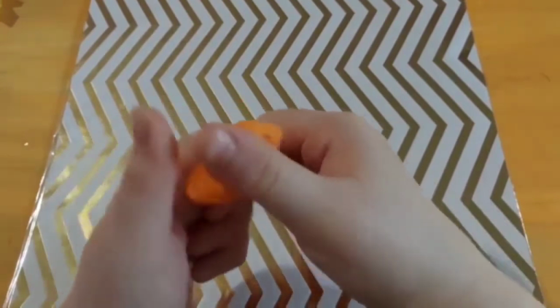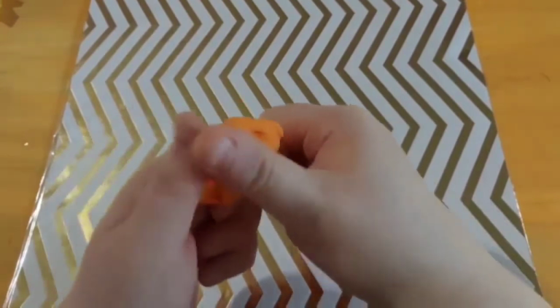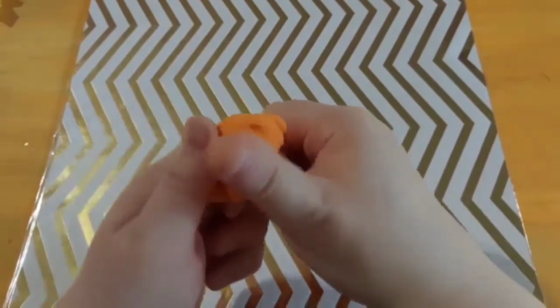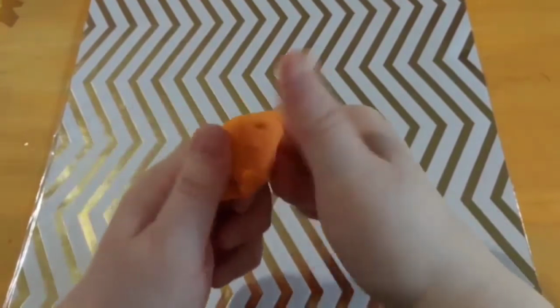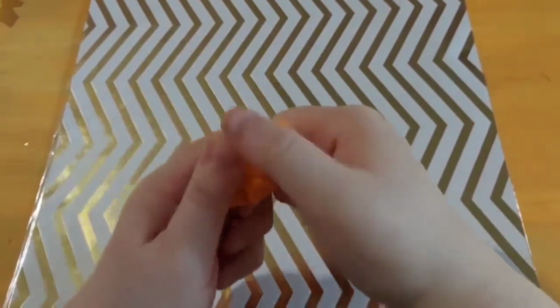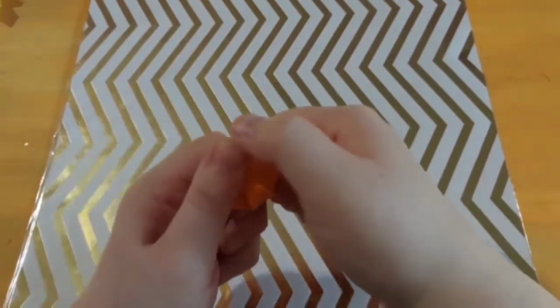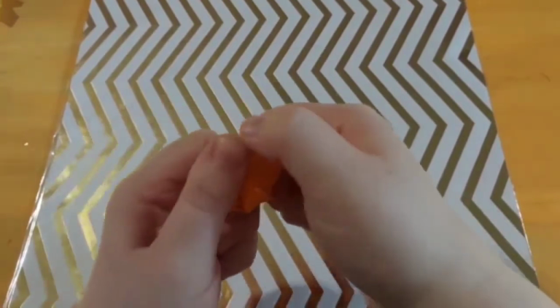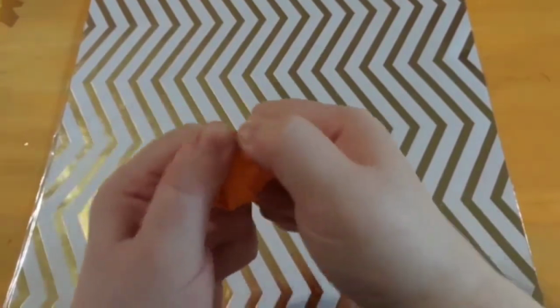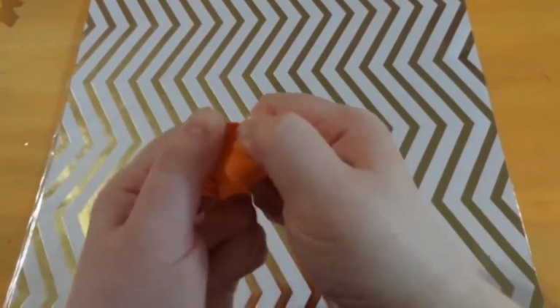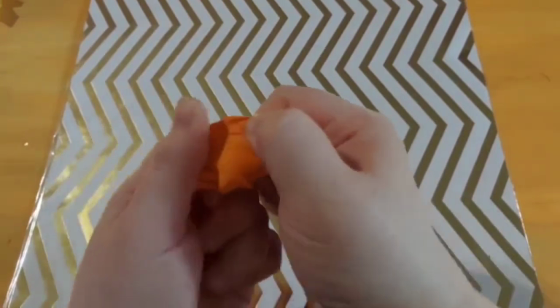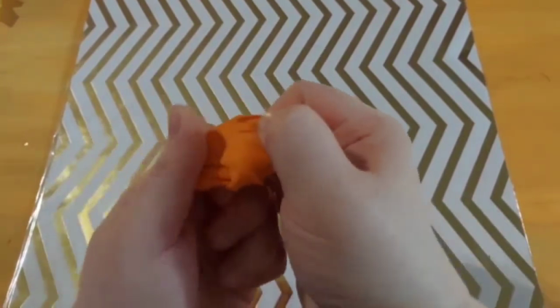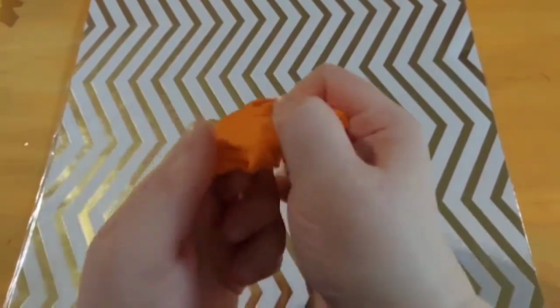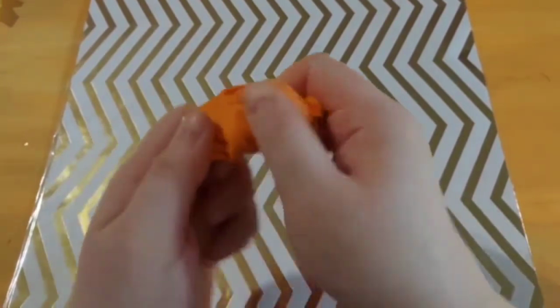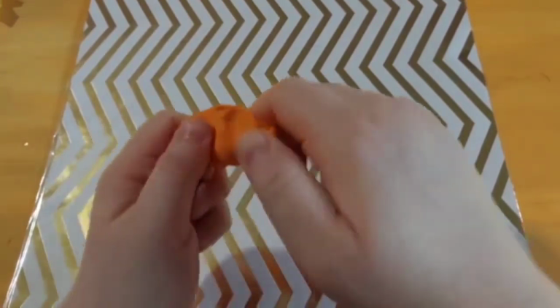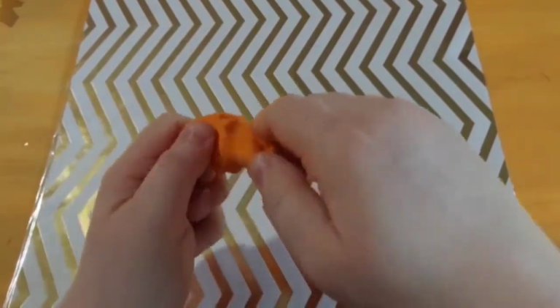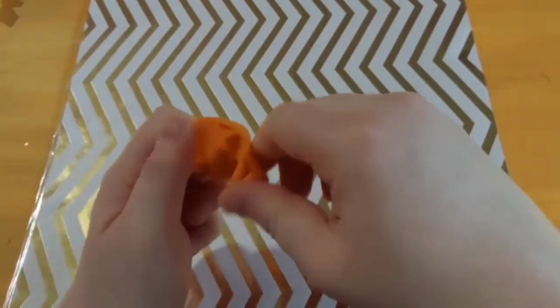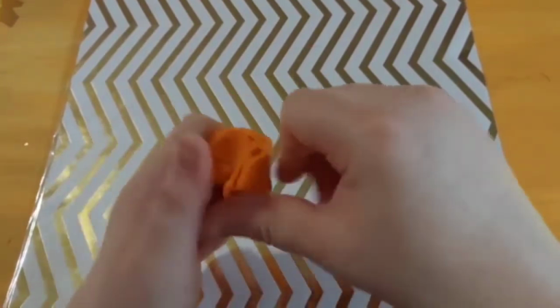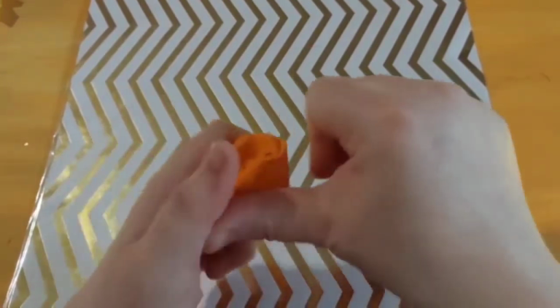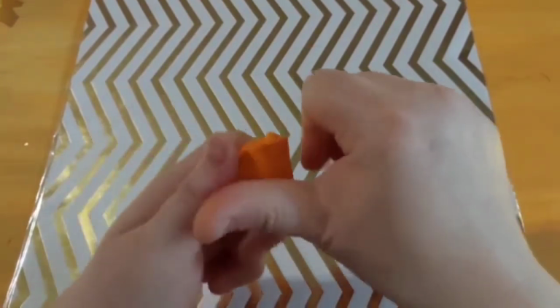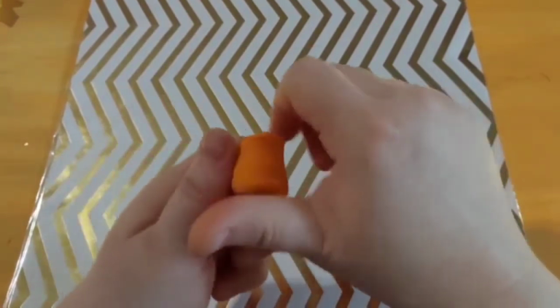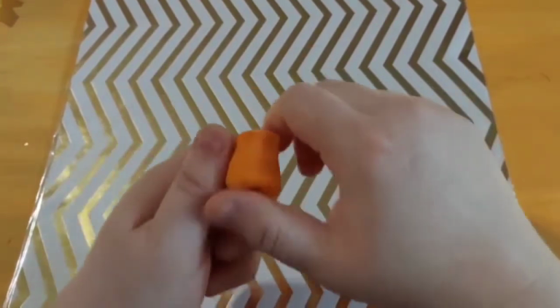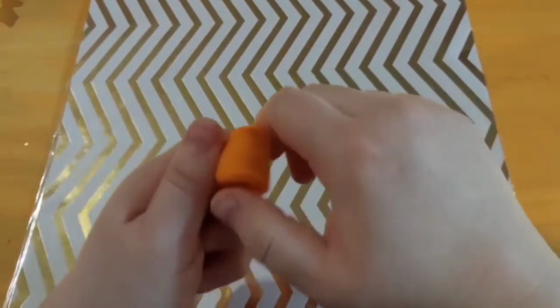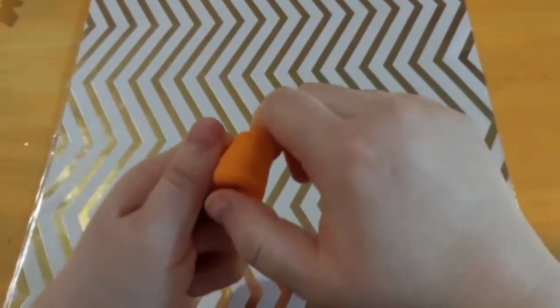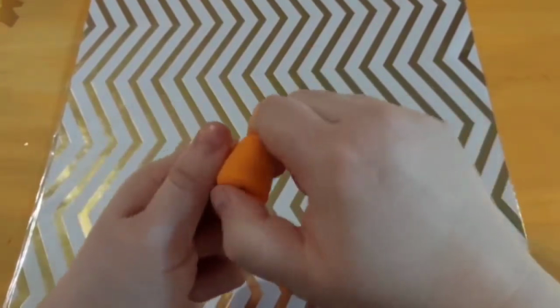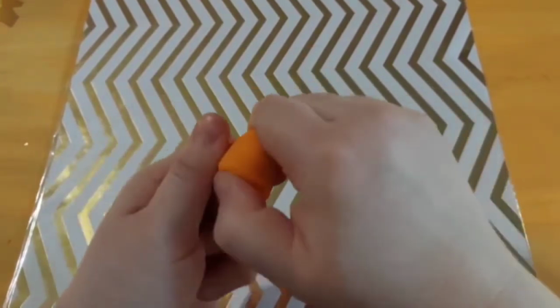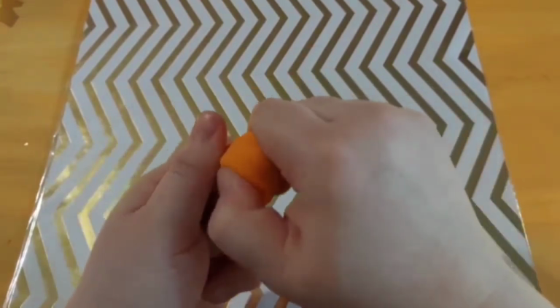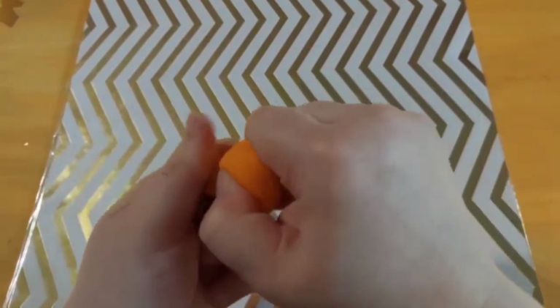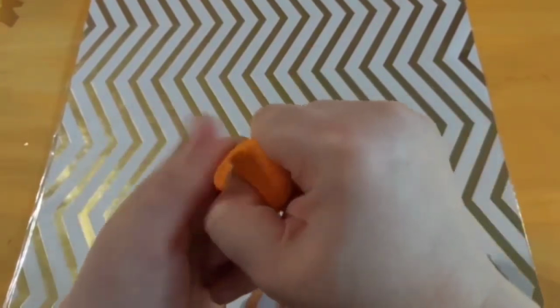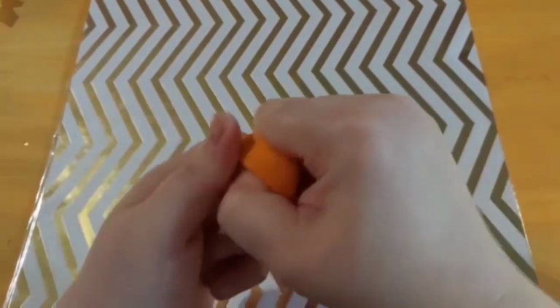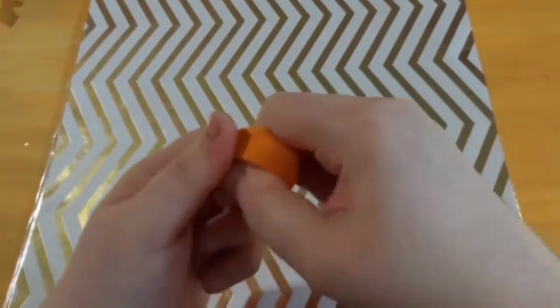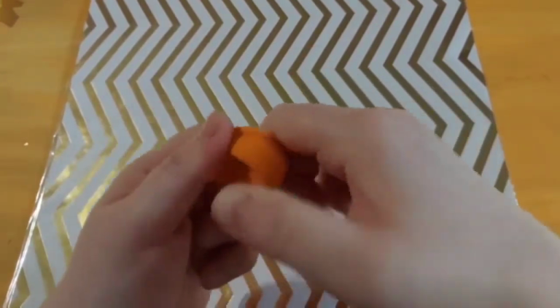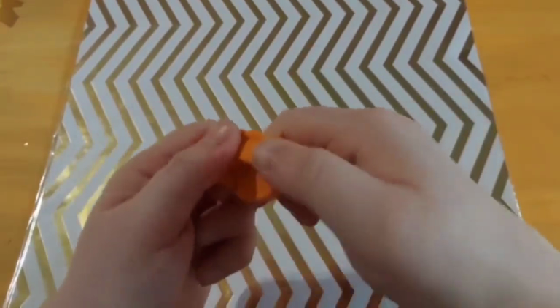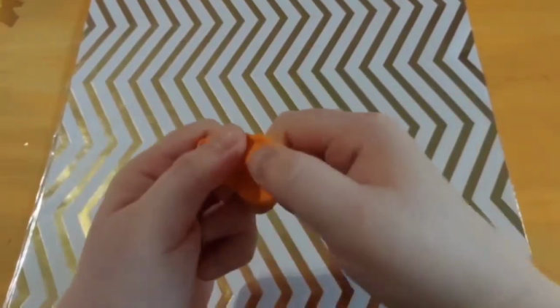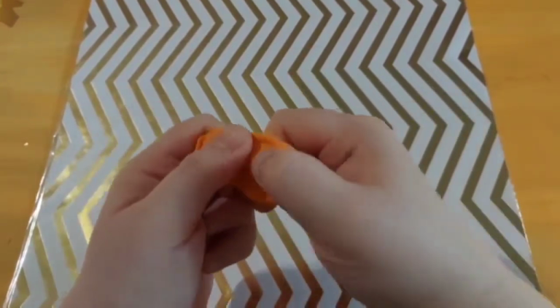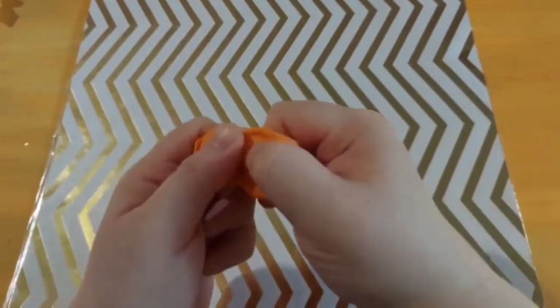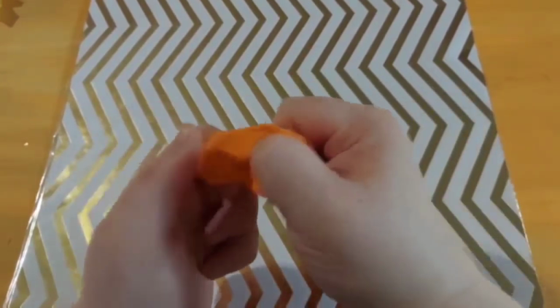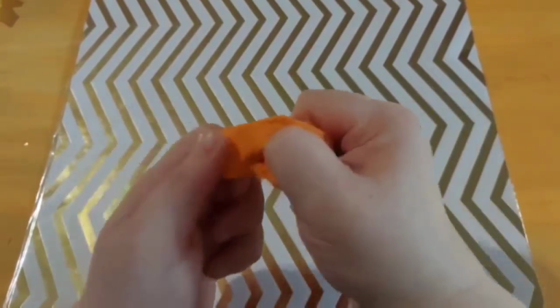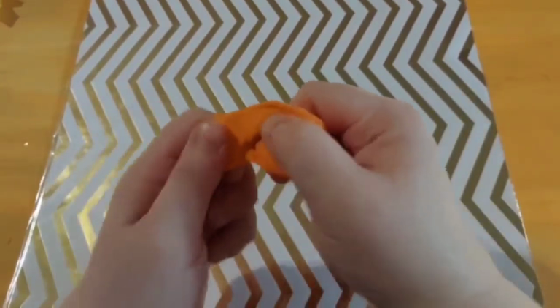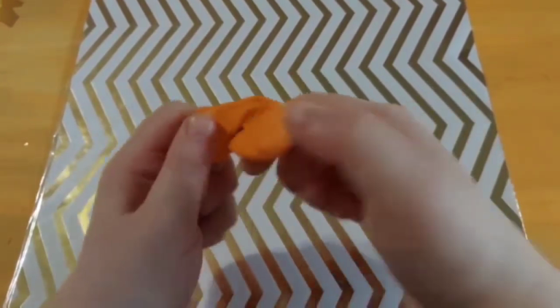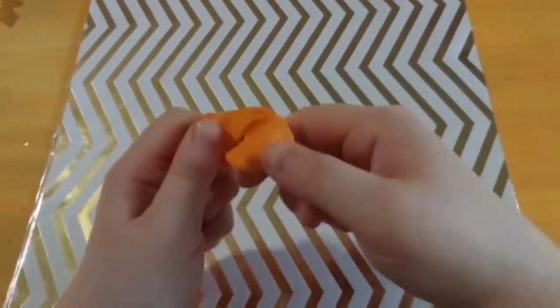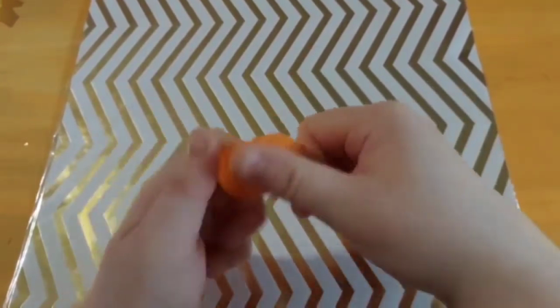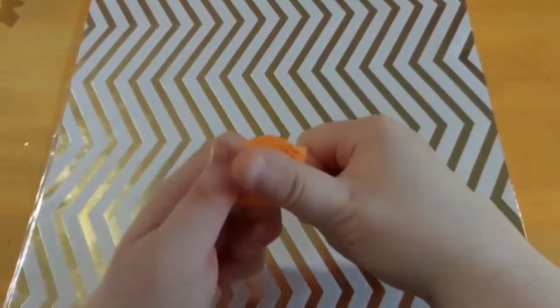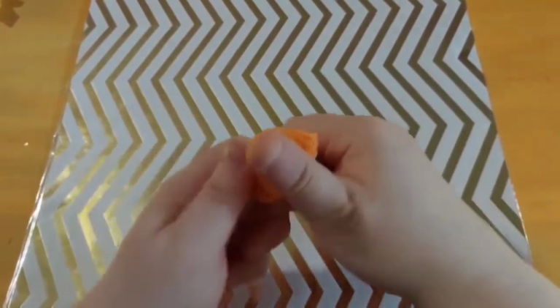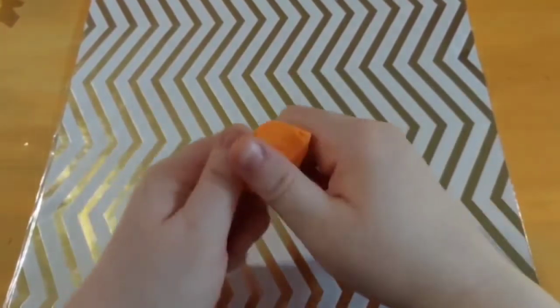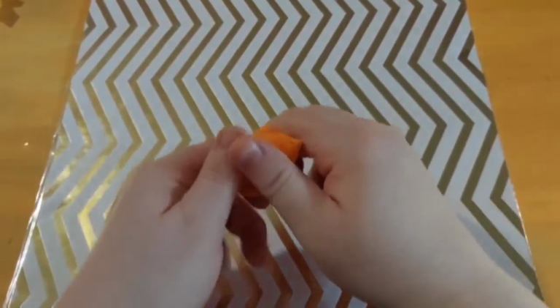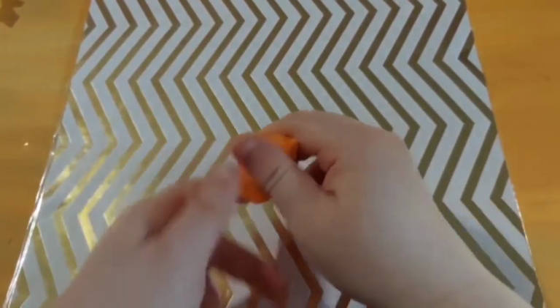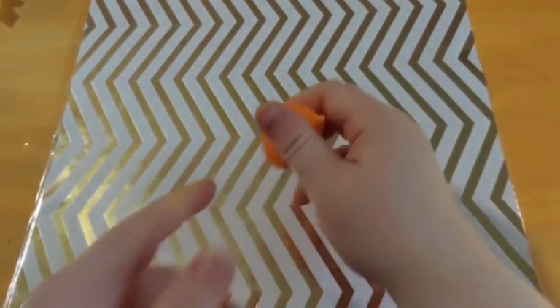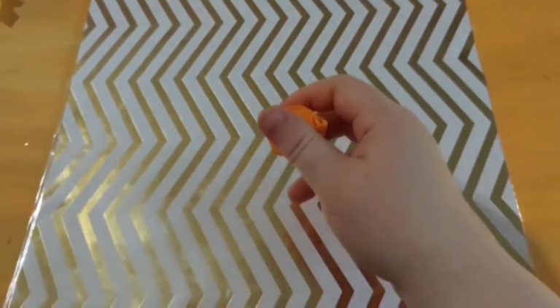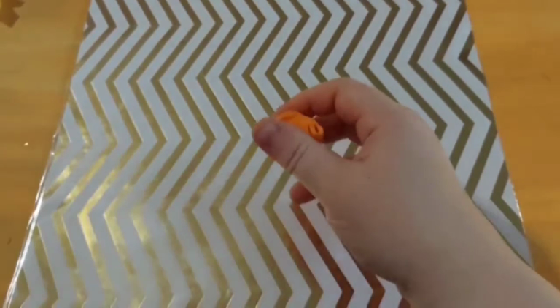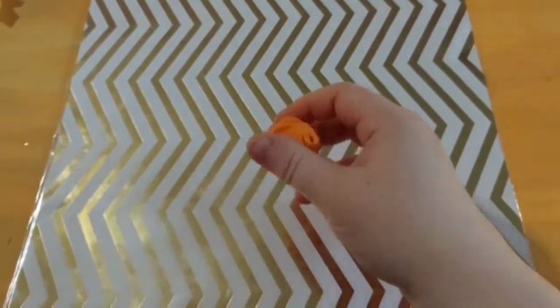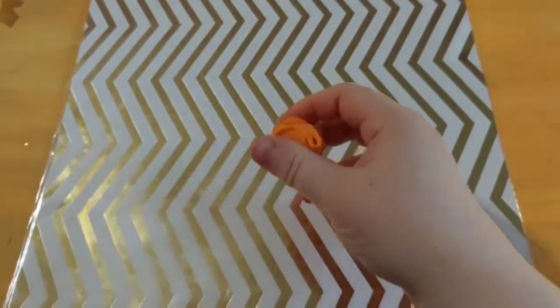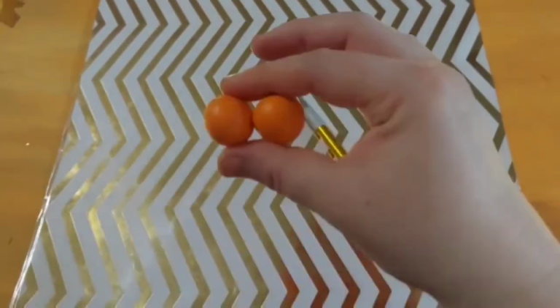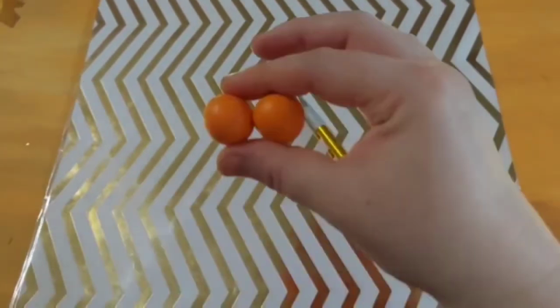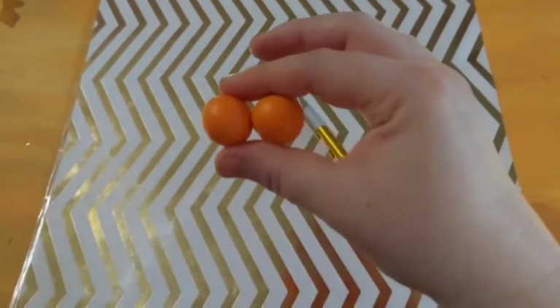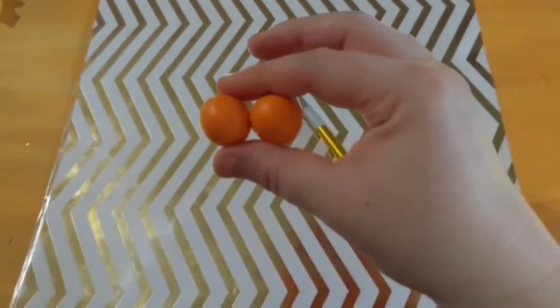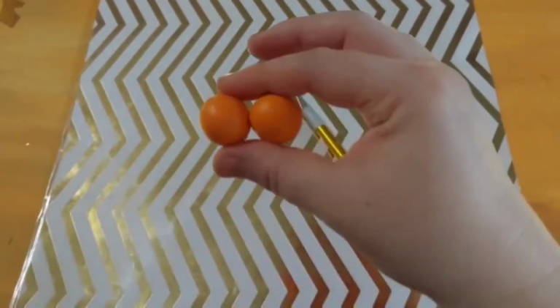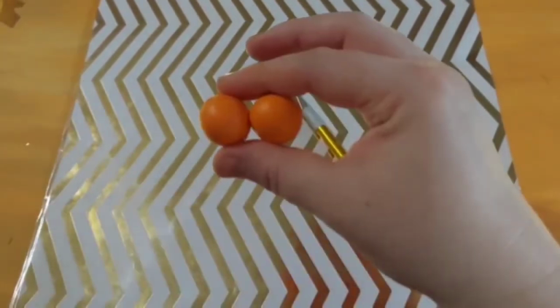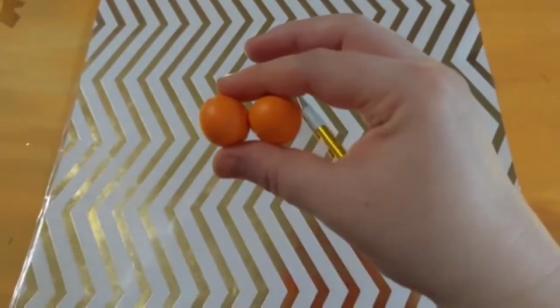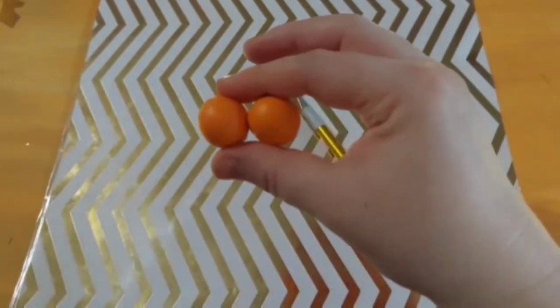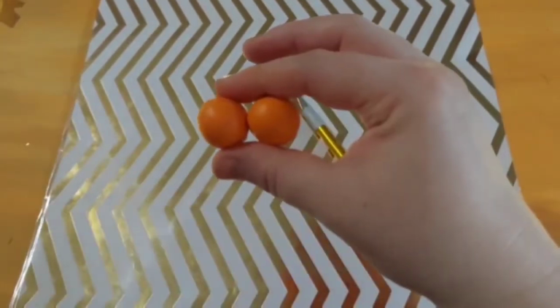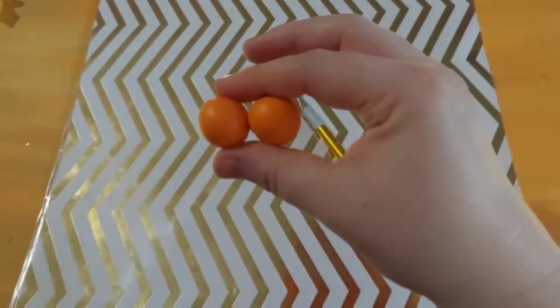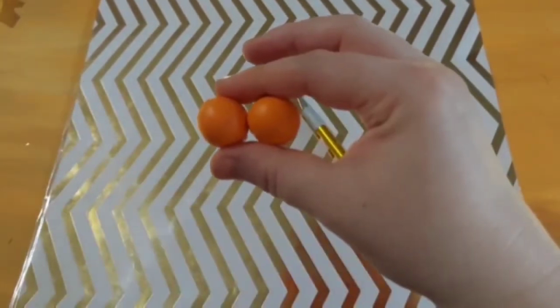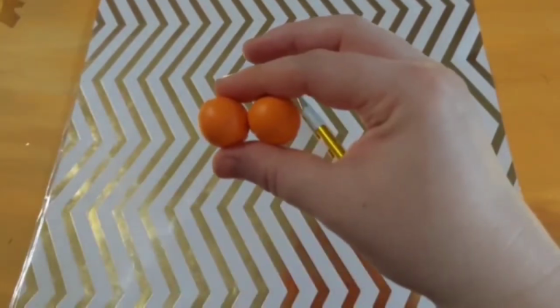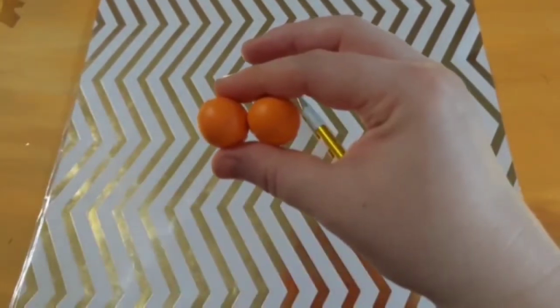First we're going to start by kneading the orange clay. After kneading, roll it into two balls of equal size.